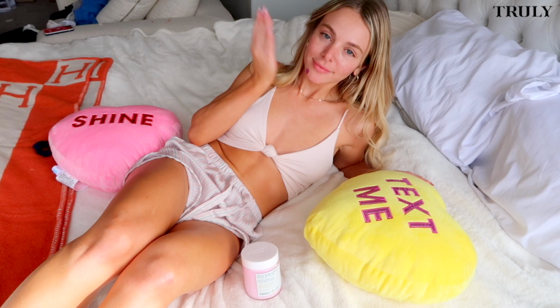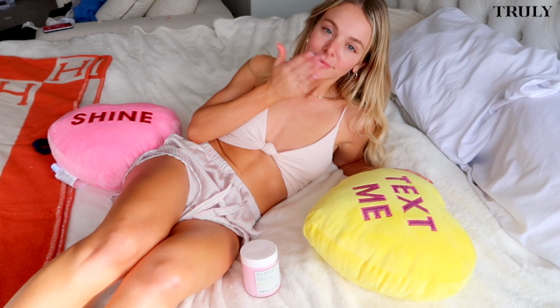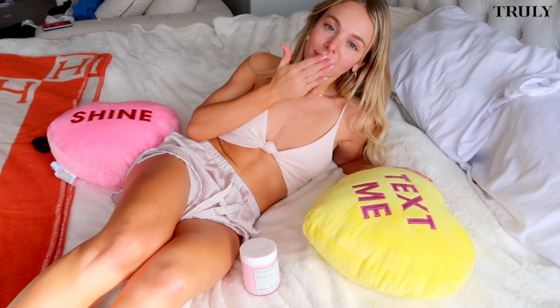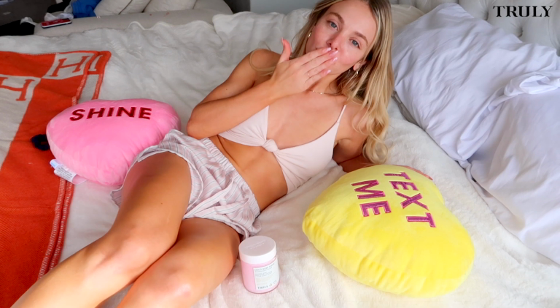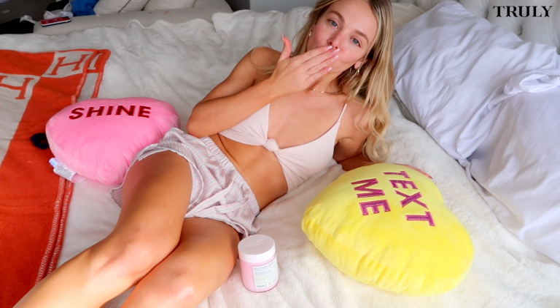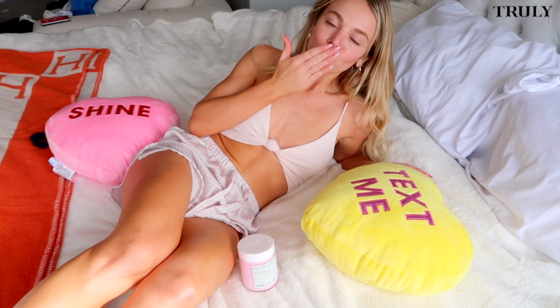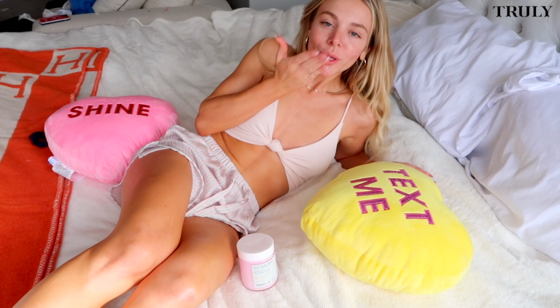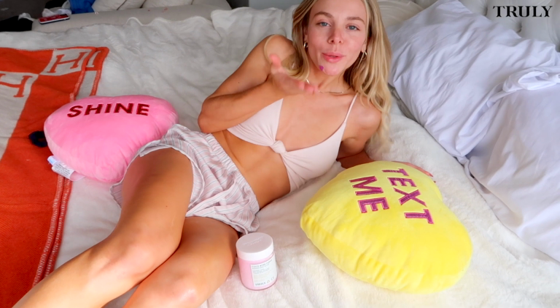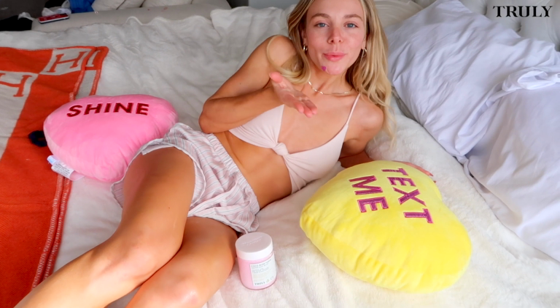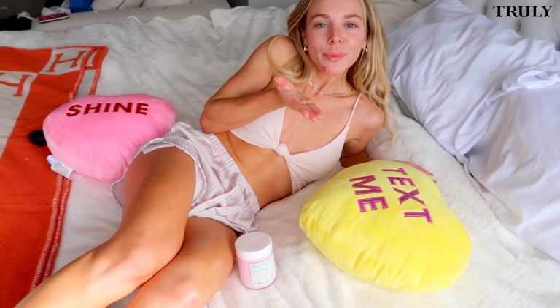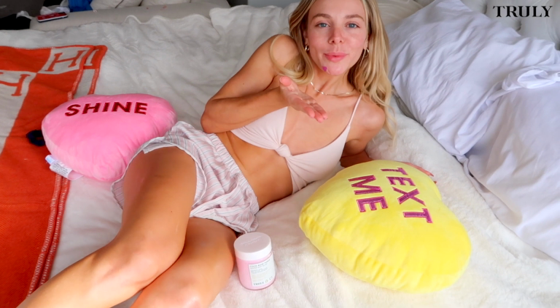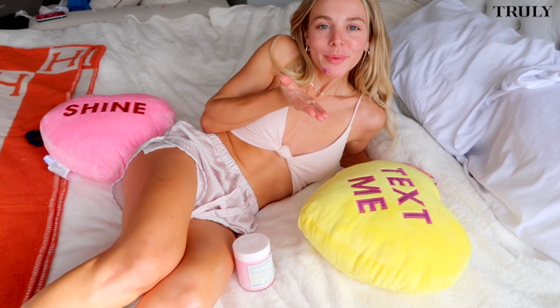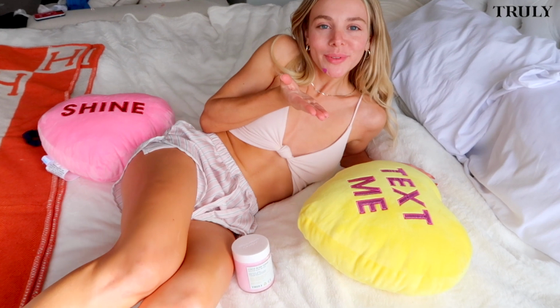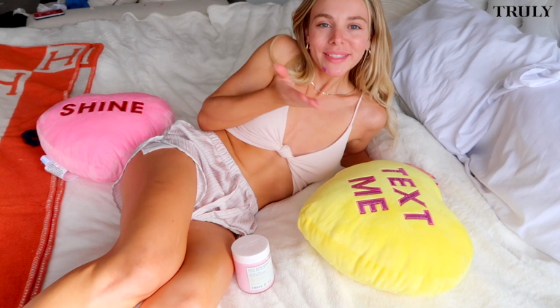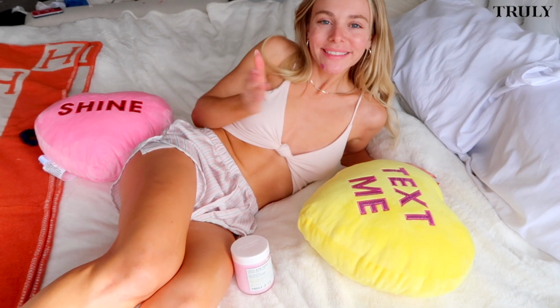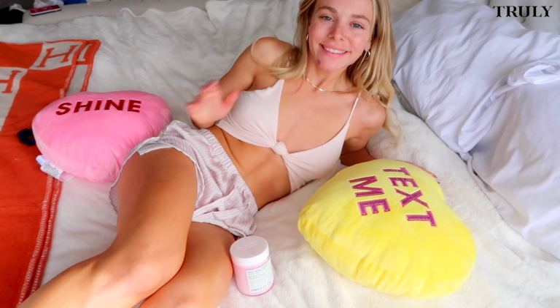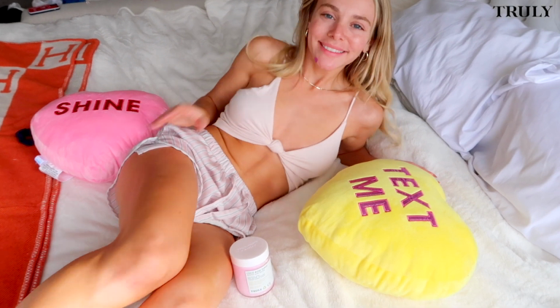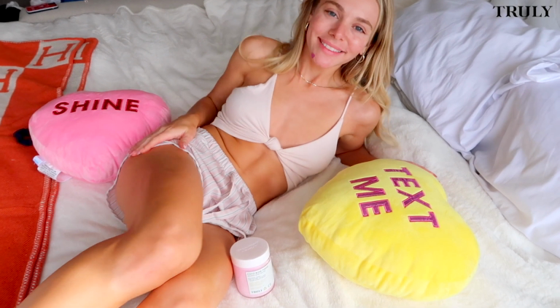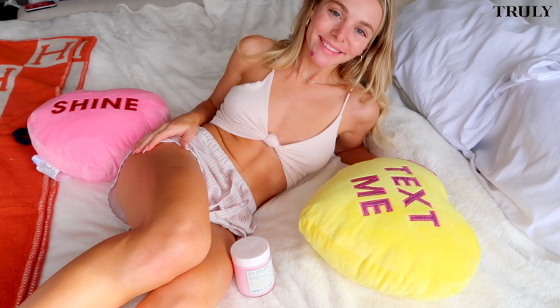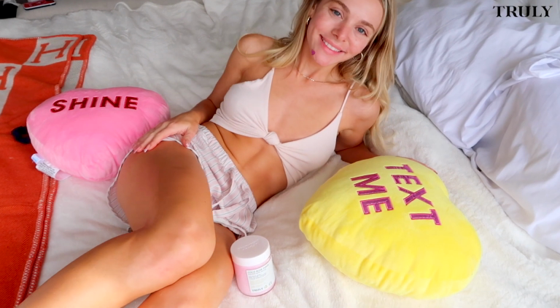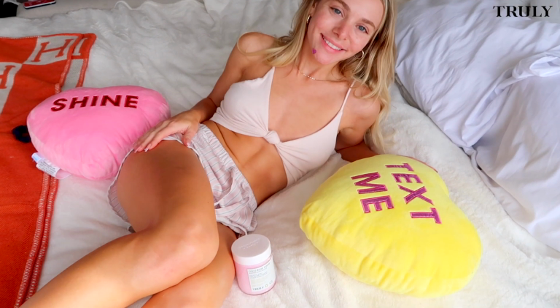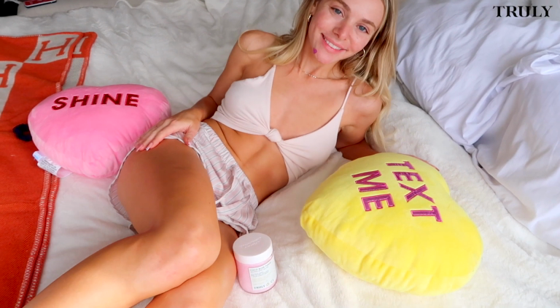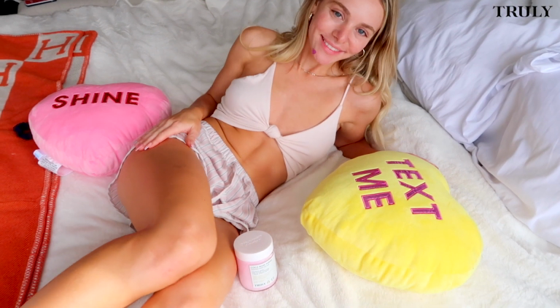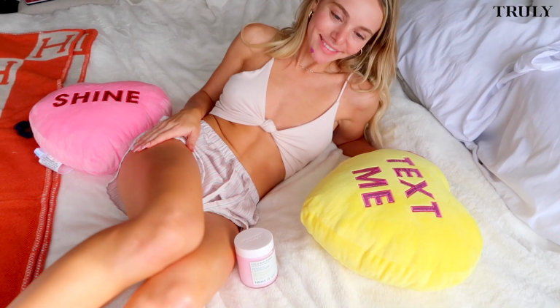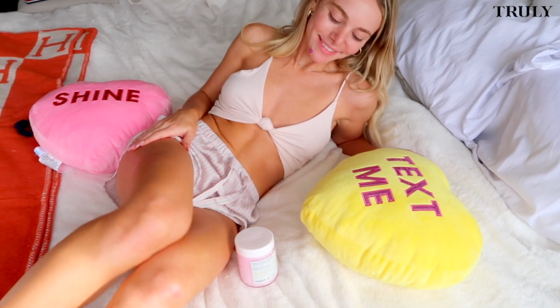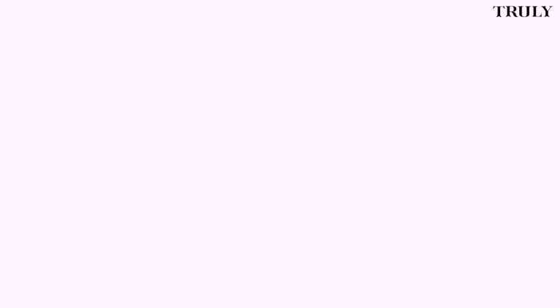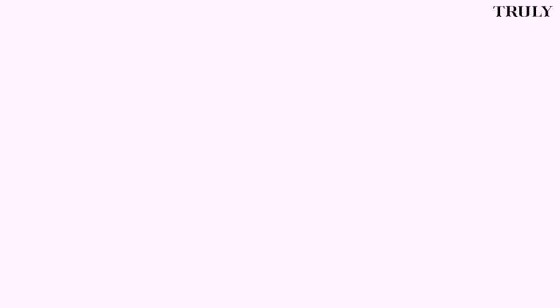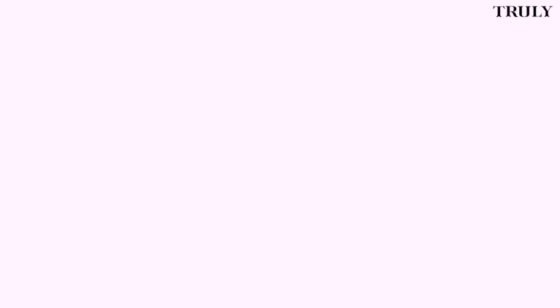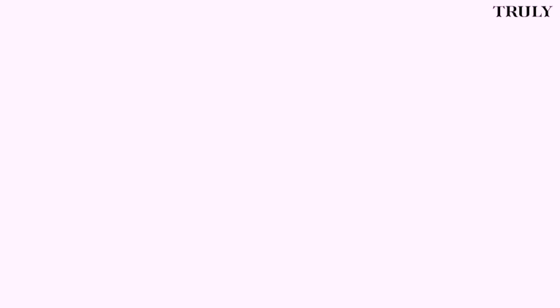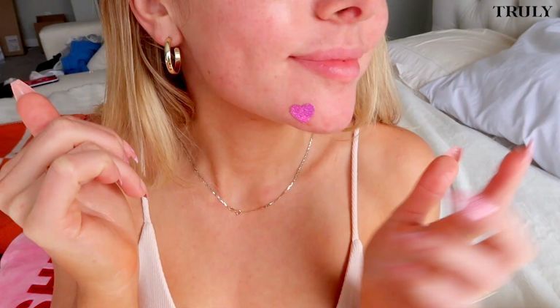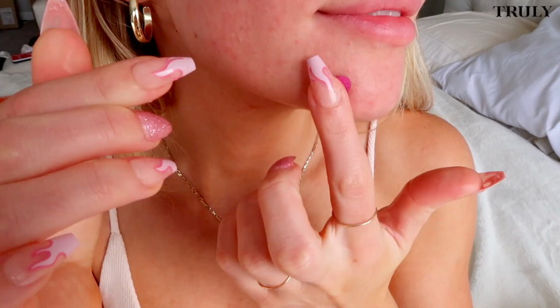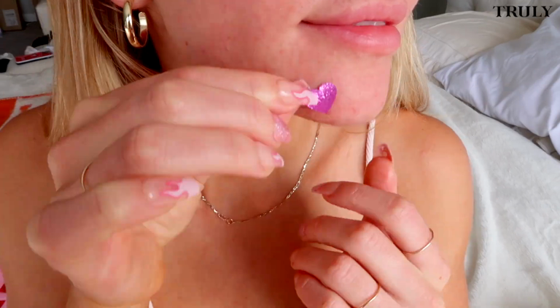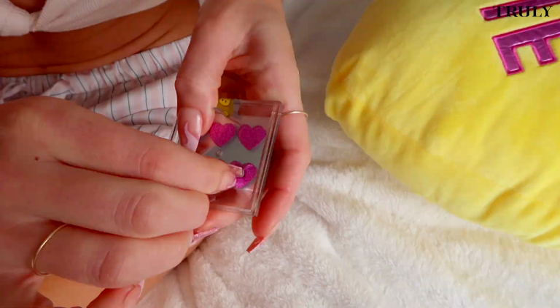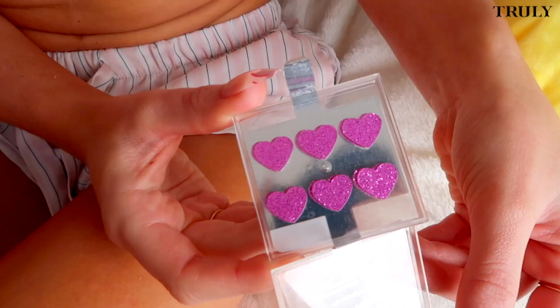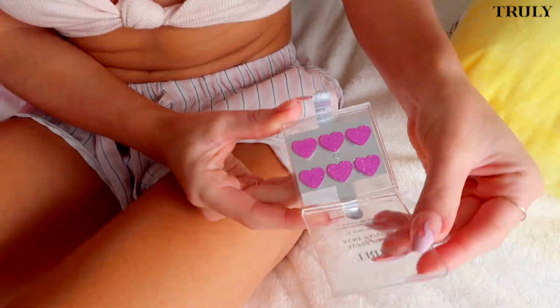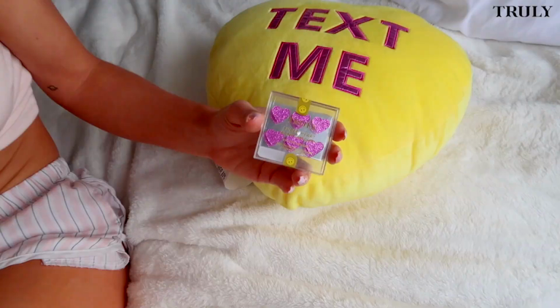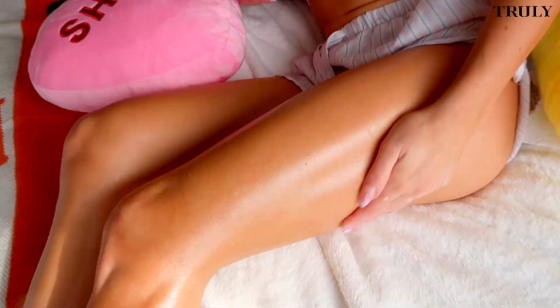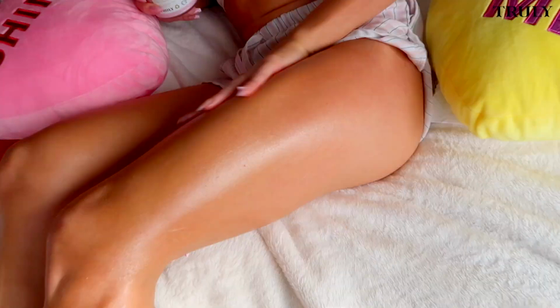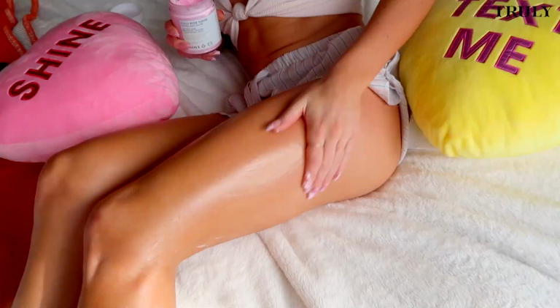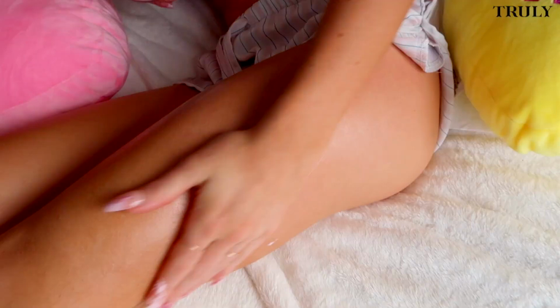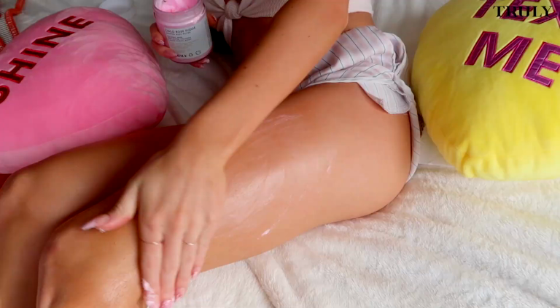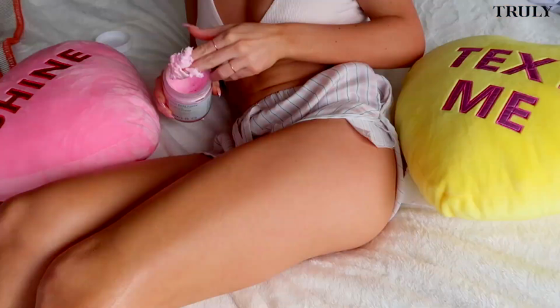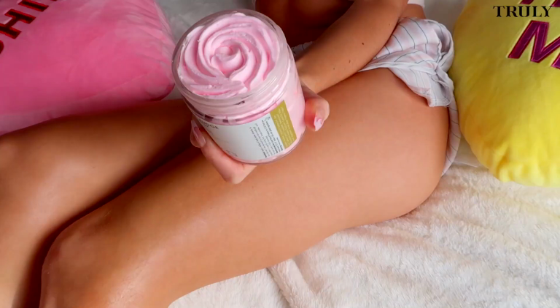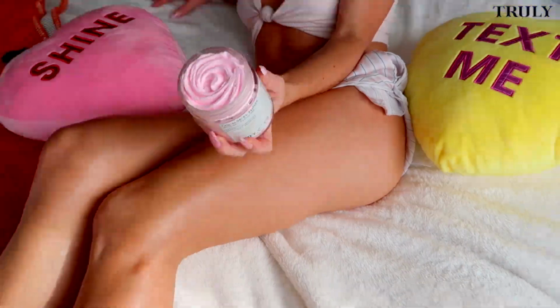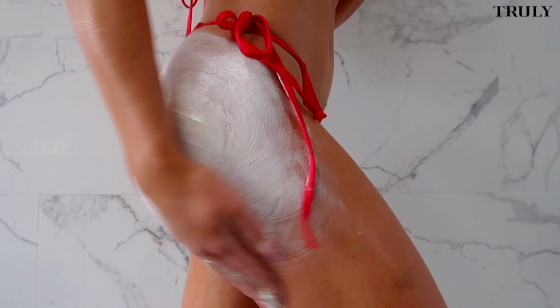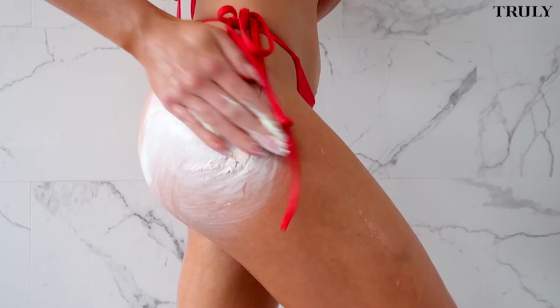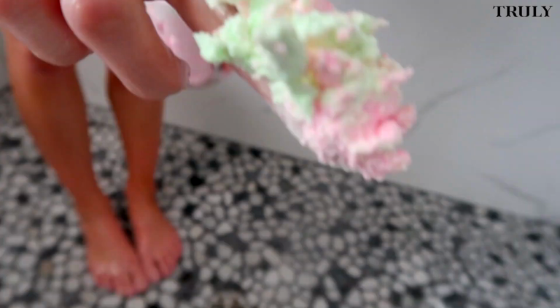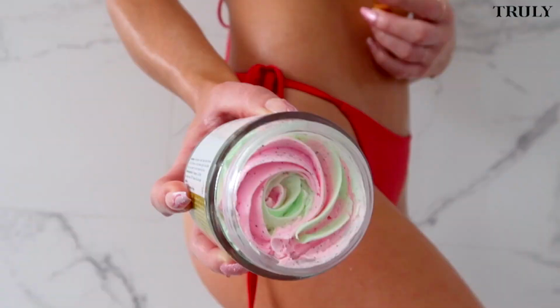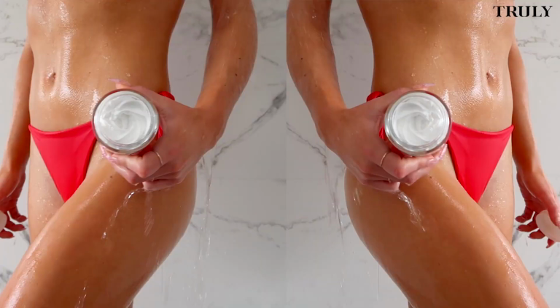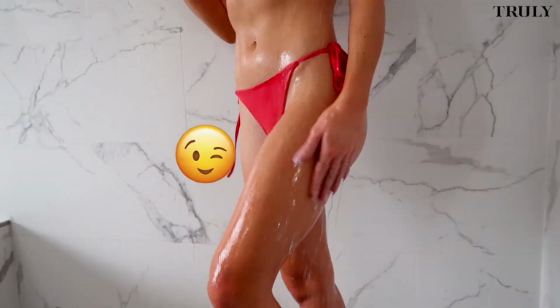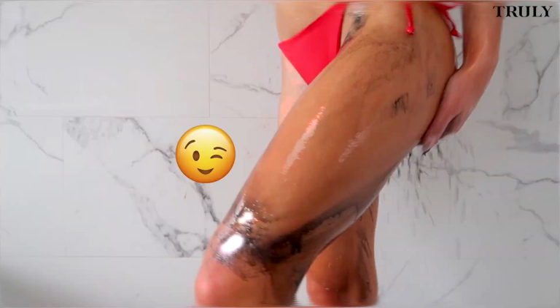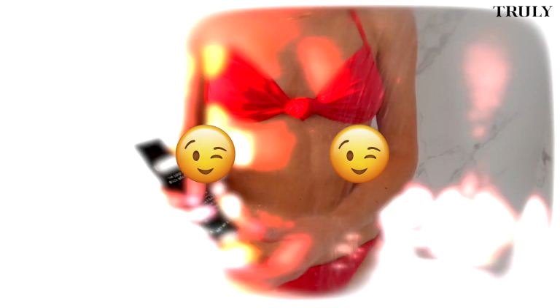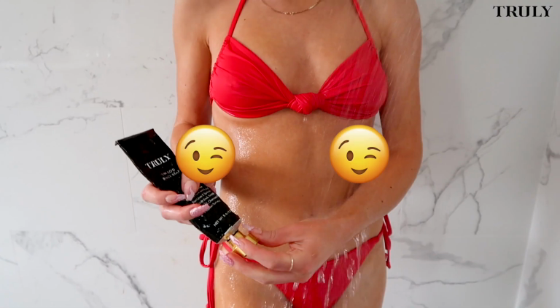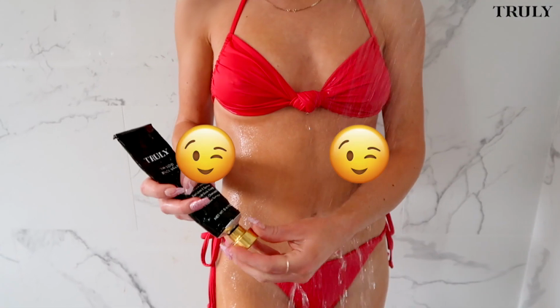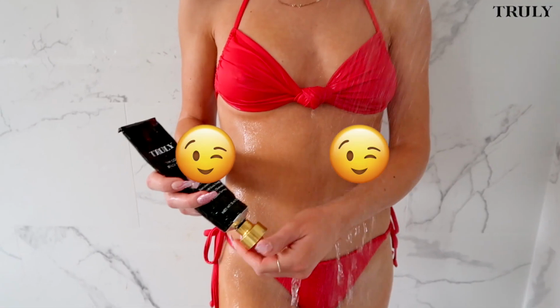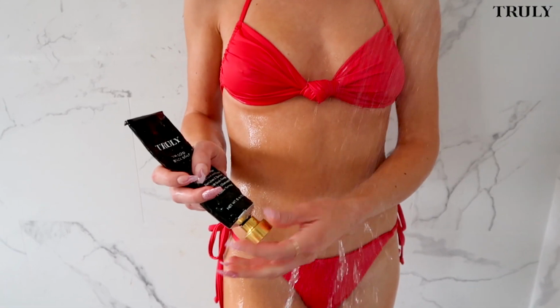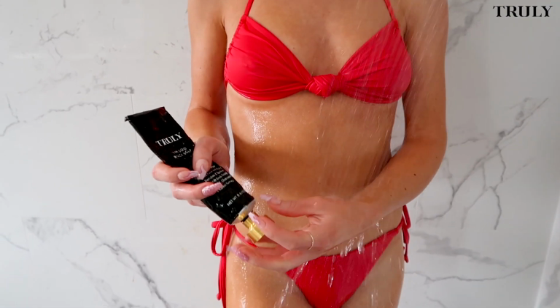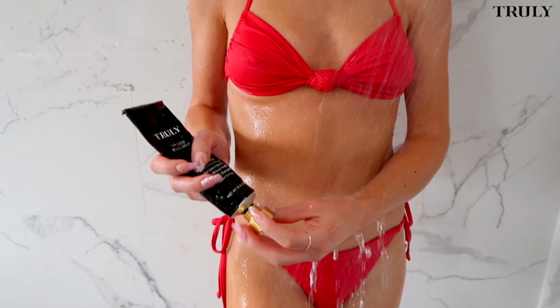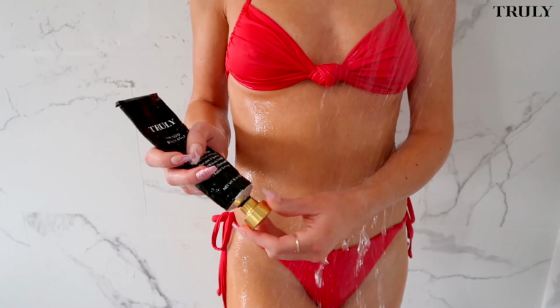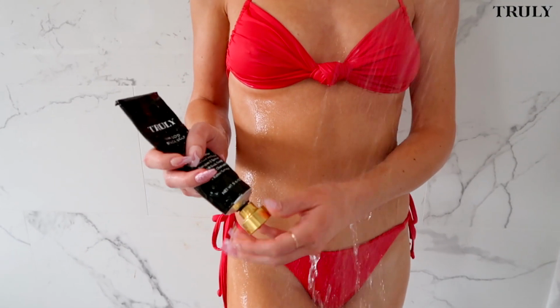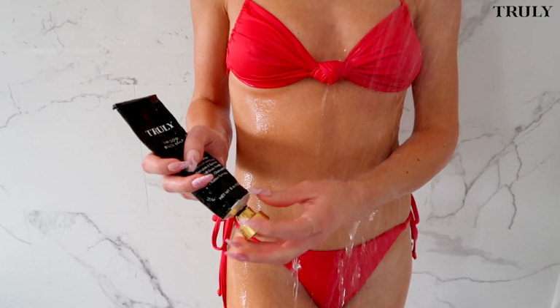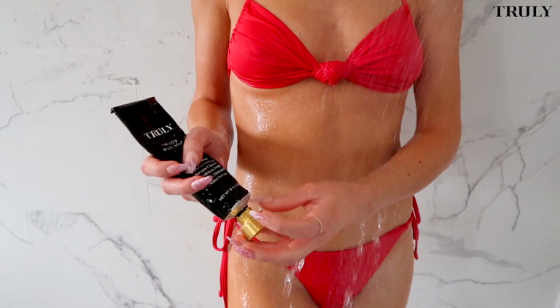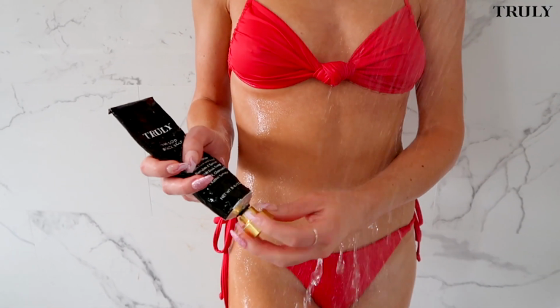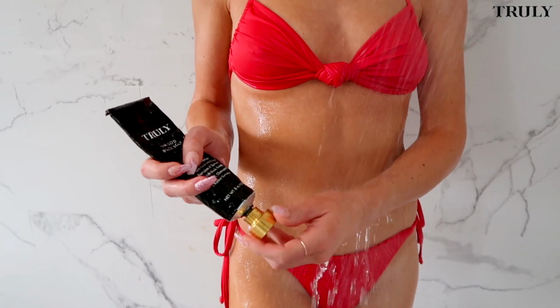How I get ready for bae this Valentine's Day! These are products you'll both get to enjoy. Wink wink. Let's get into it.